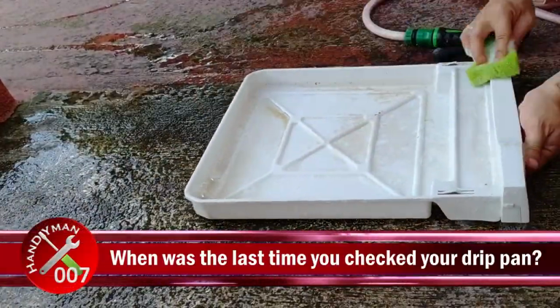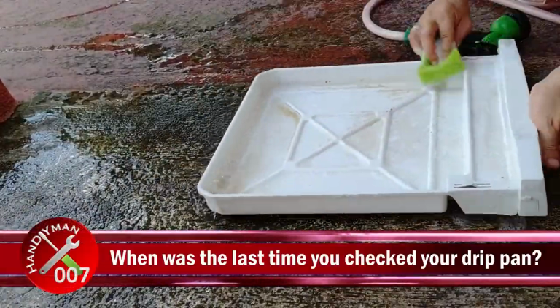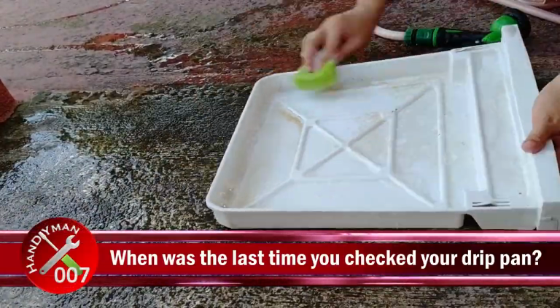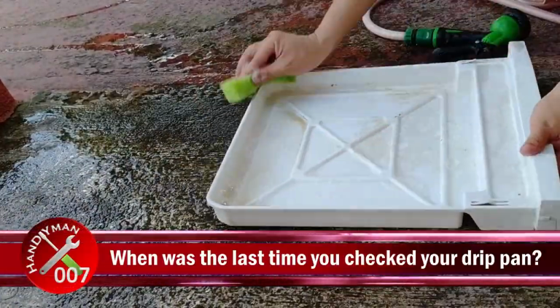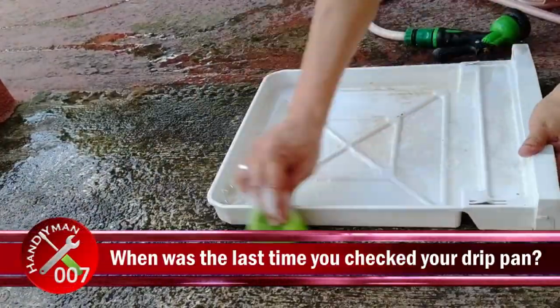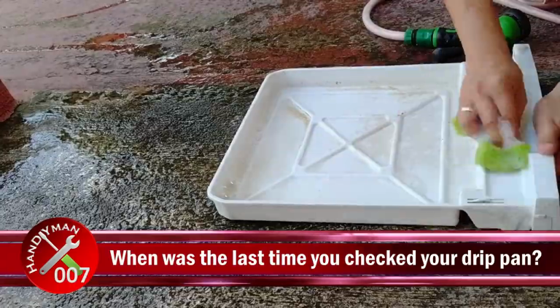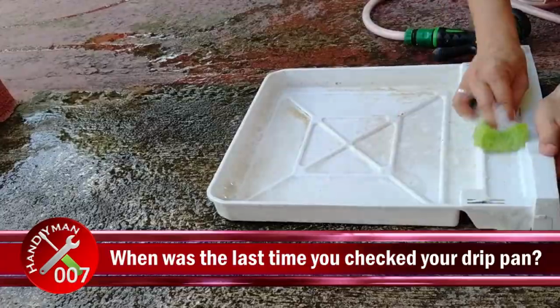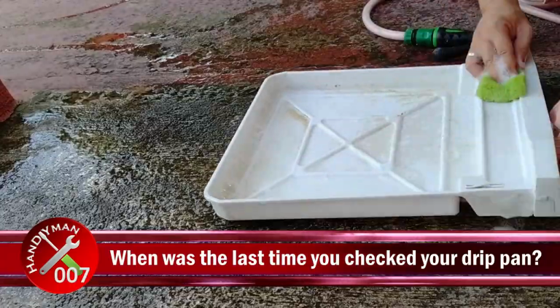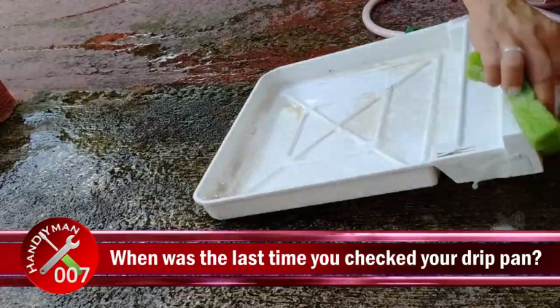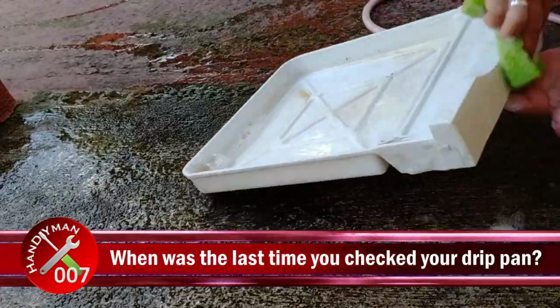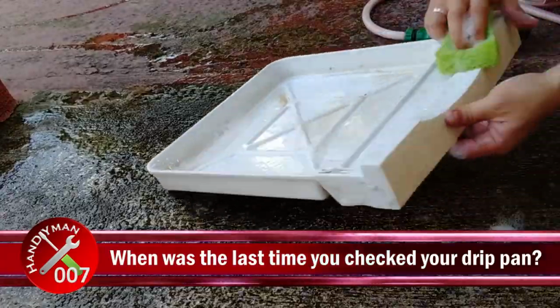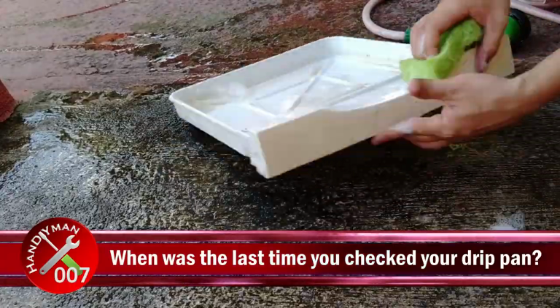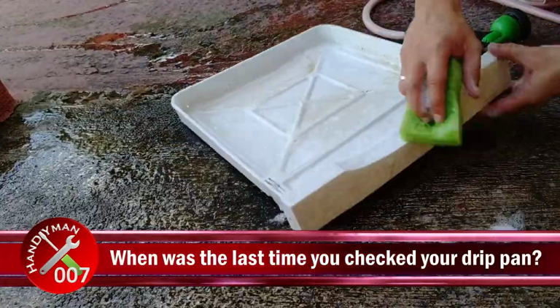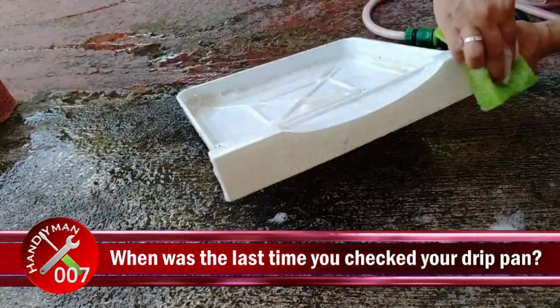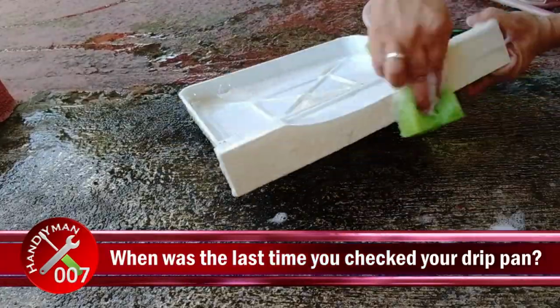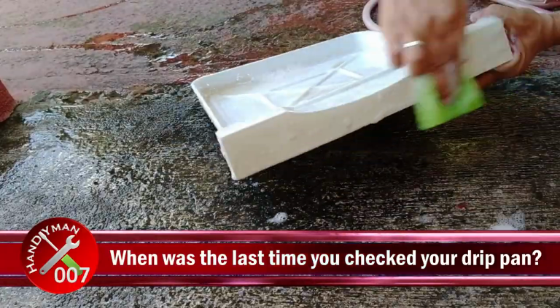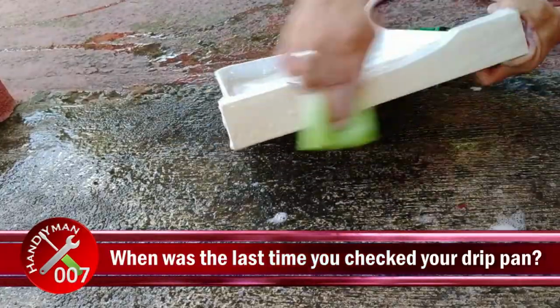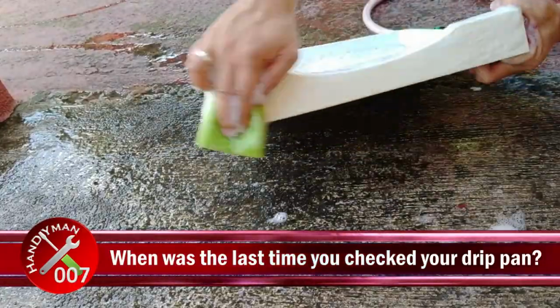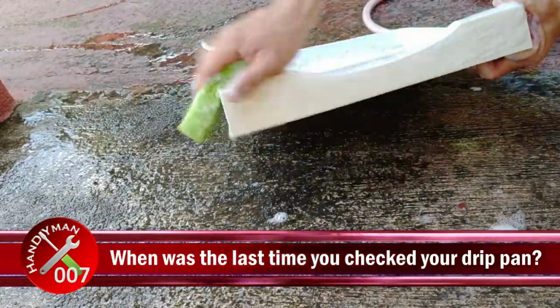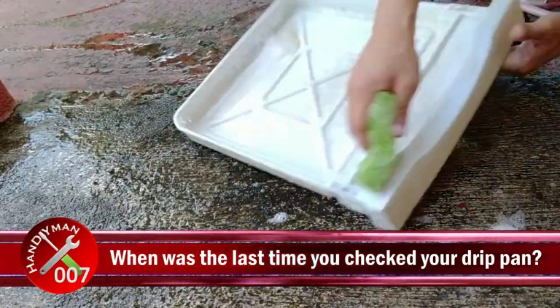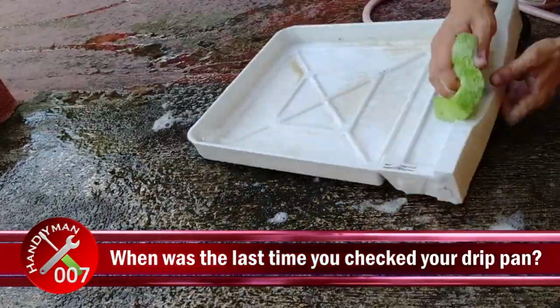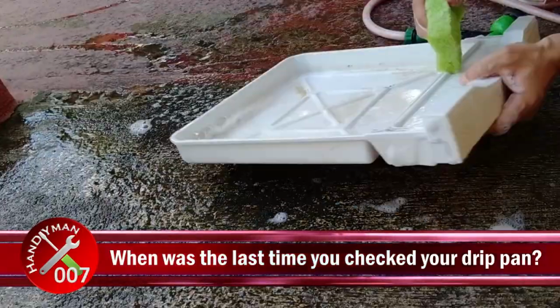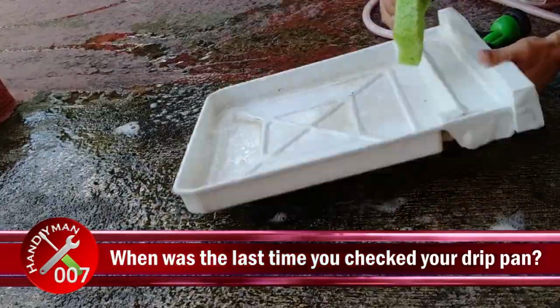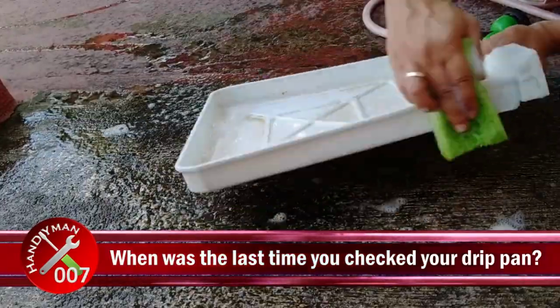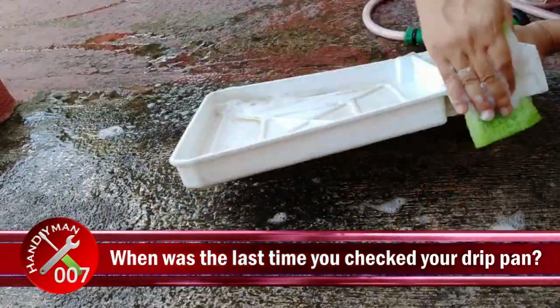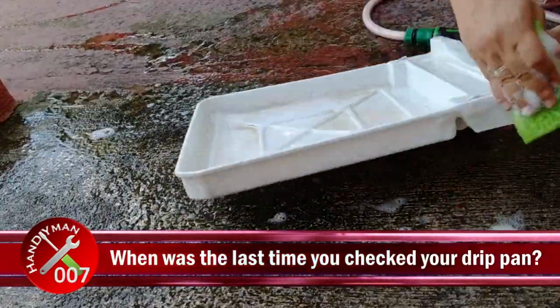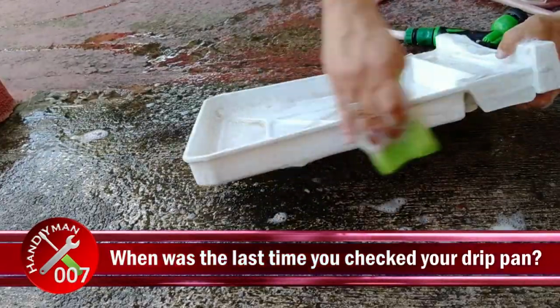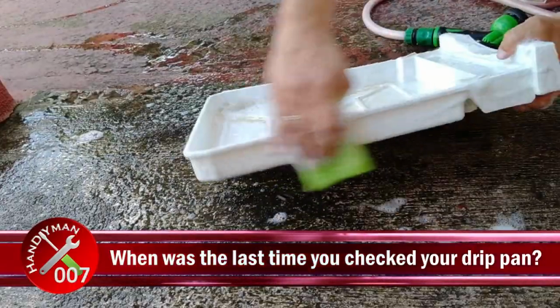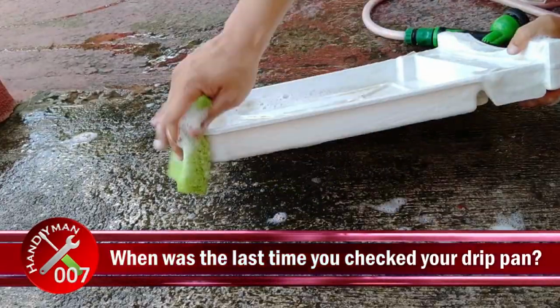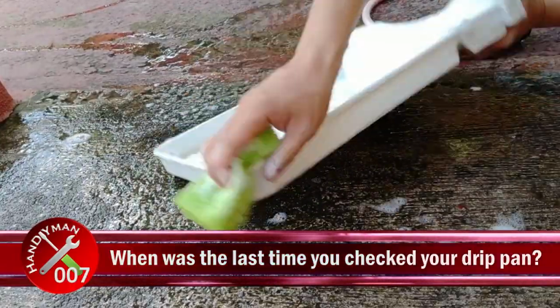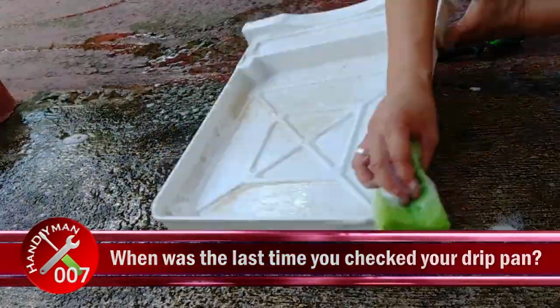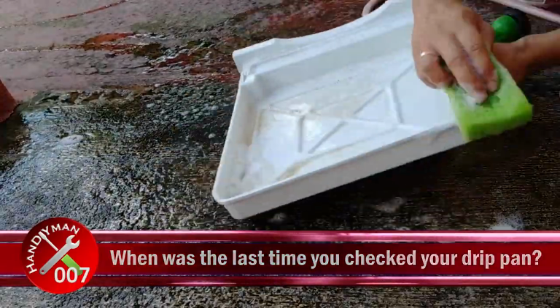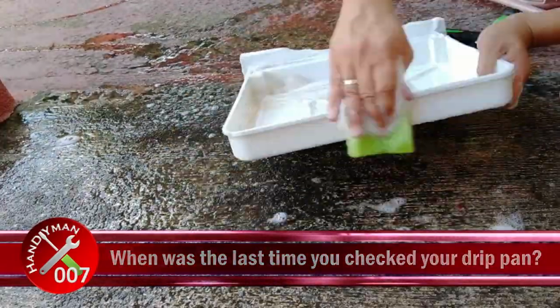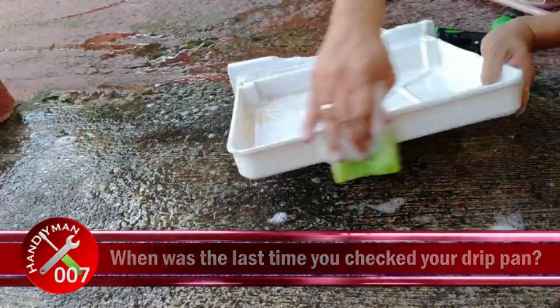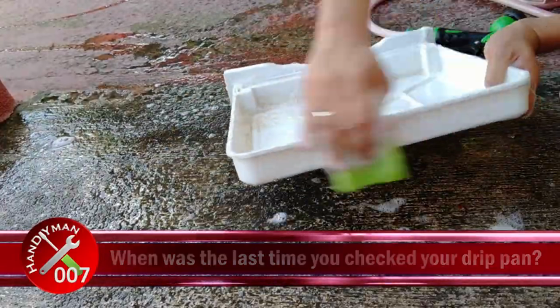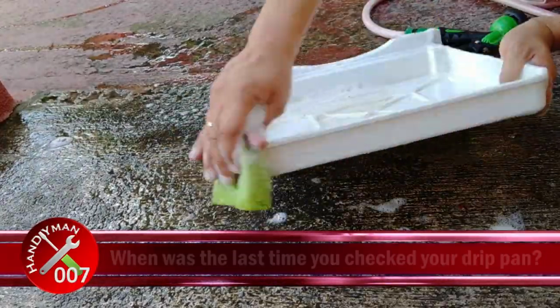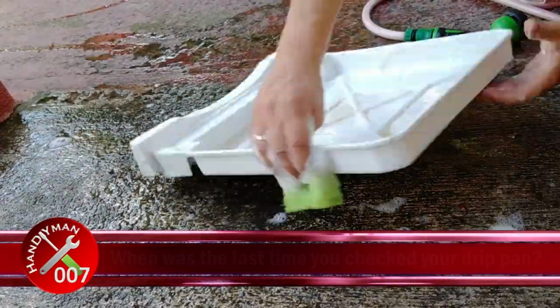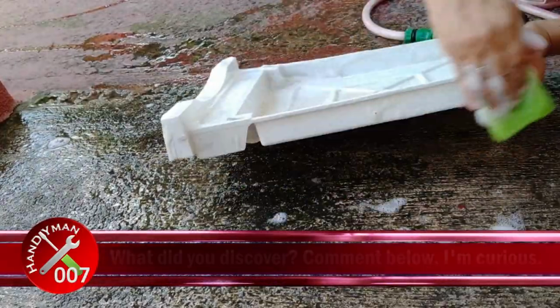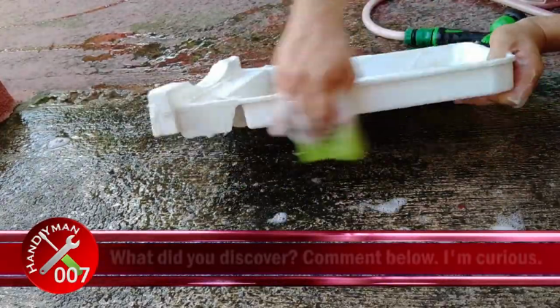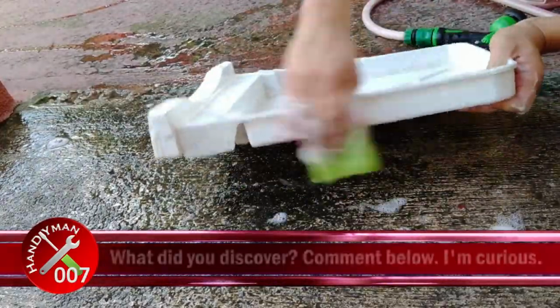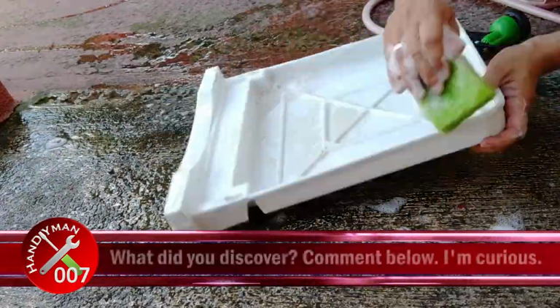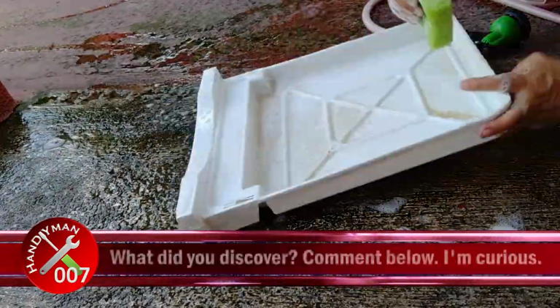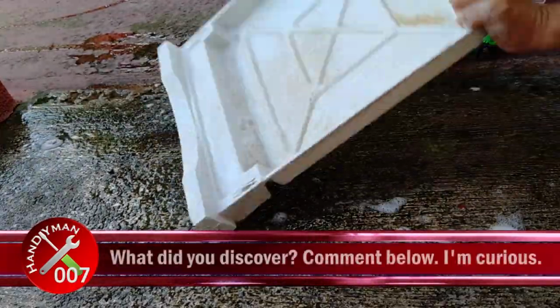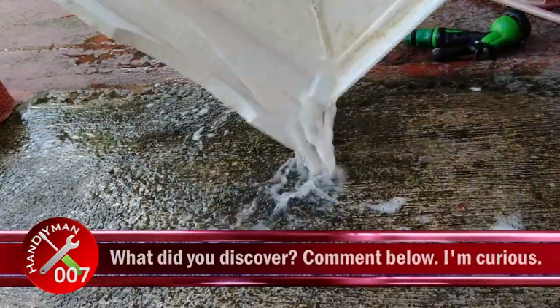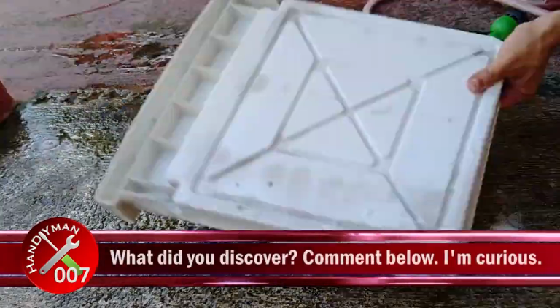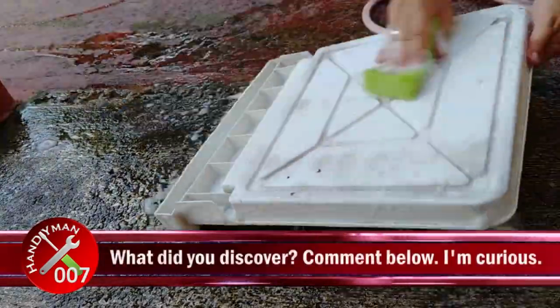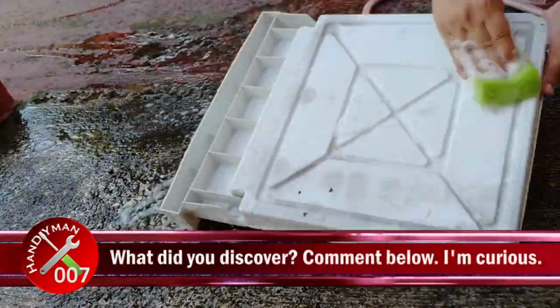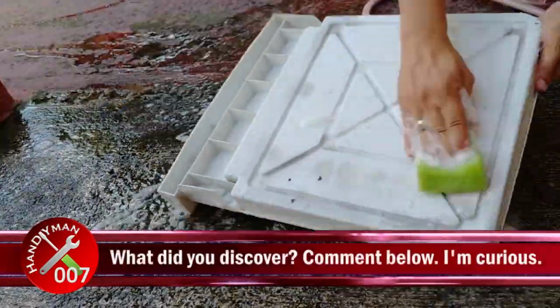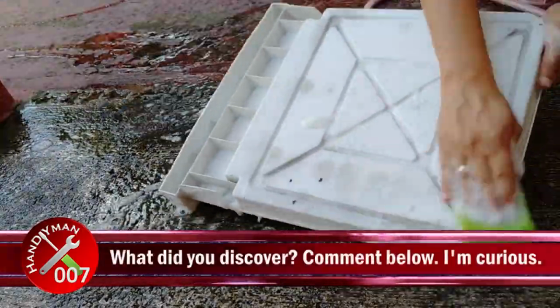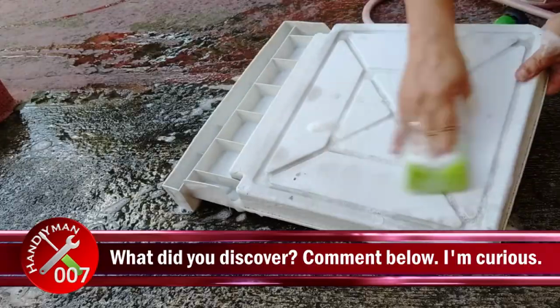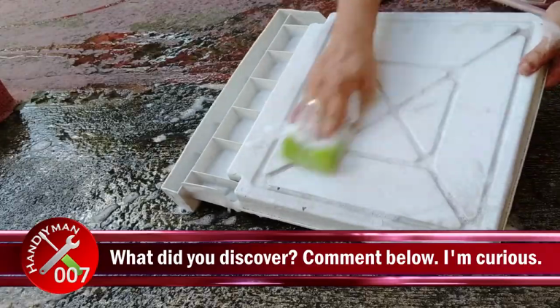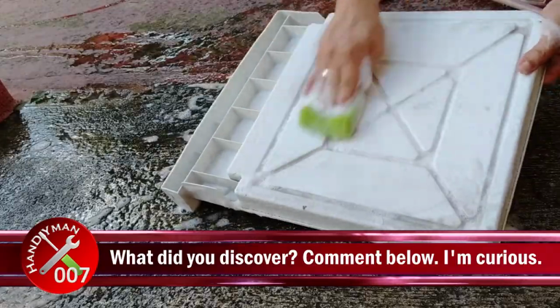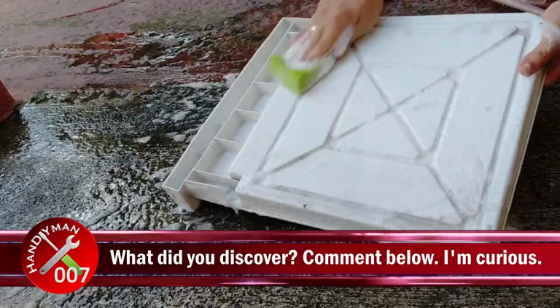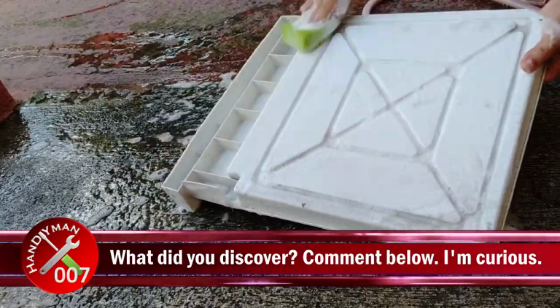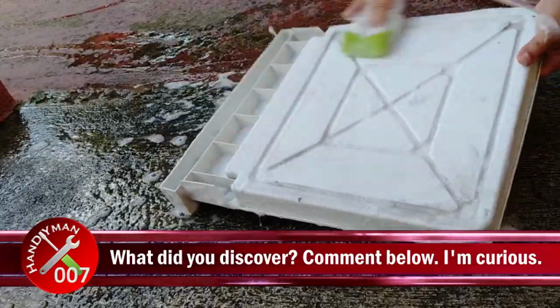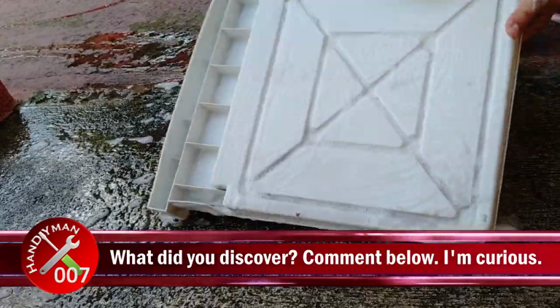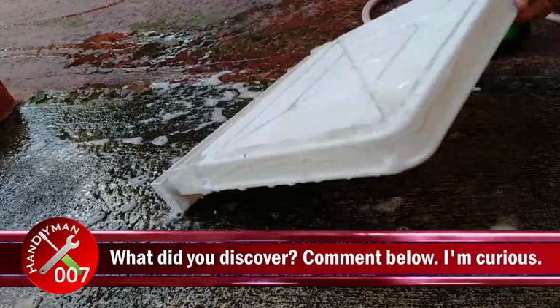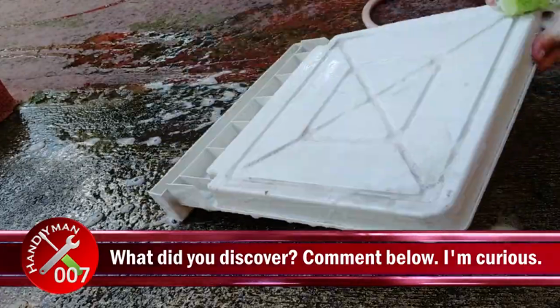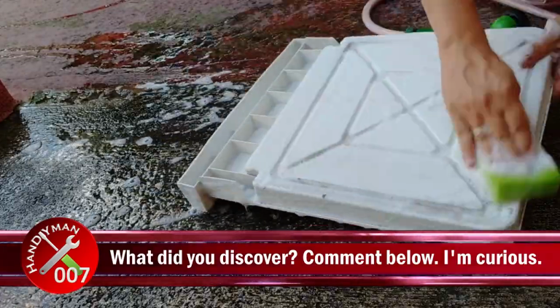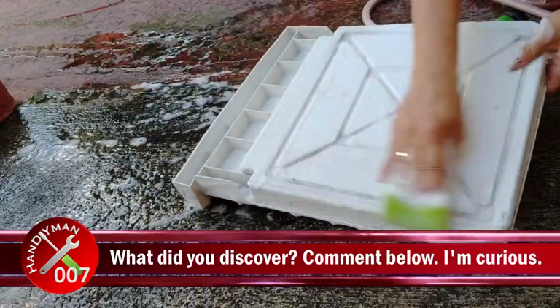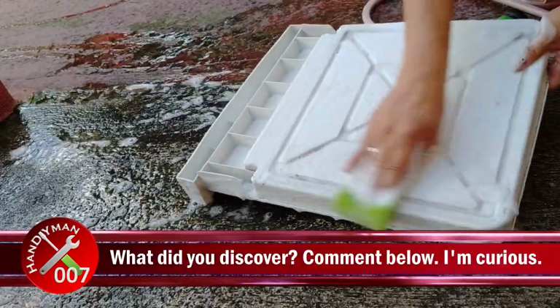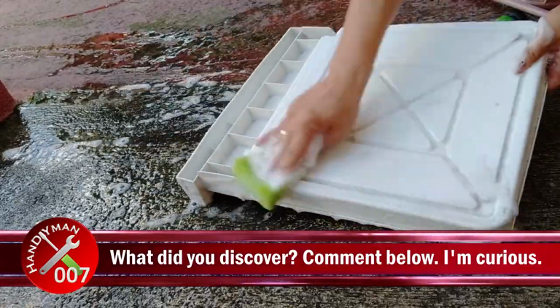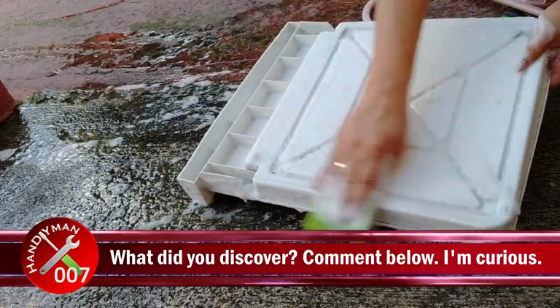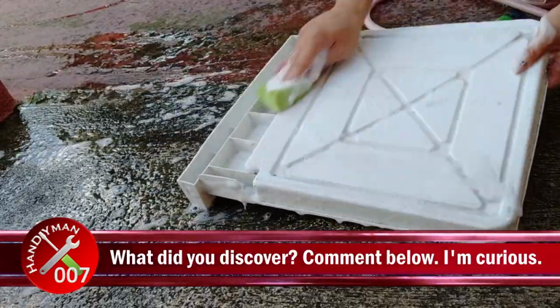DIY question of the day: when was the last time you checked your drip pan, and what did you discover? Comment down below — I'm curious to know.